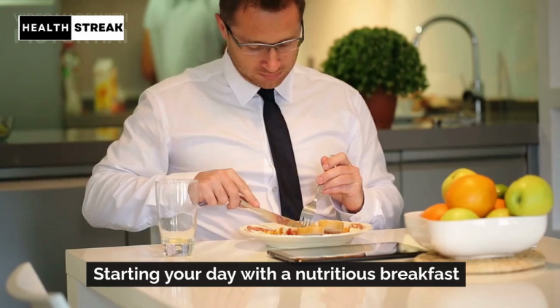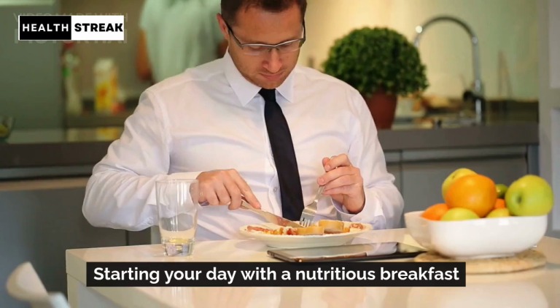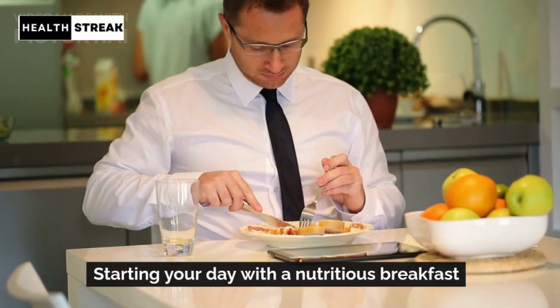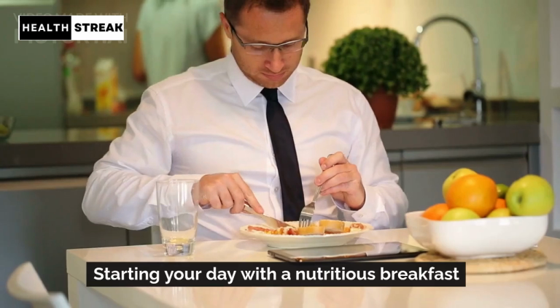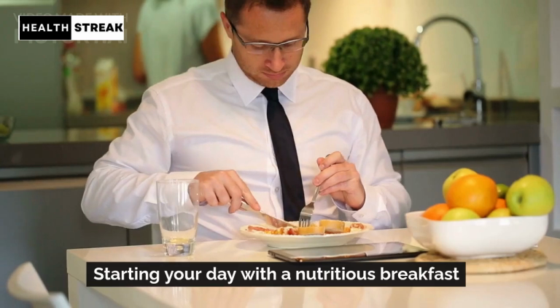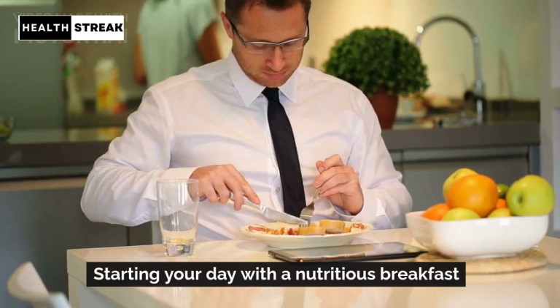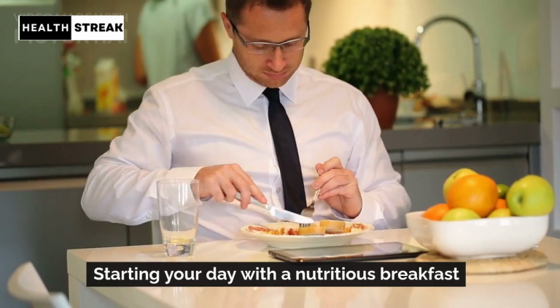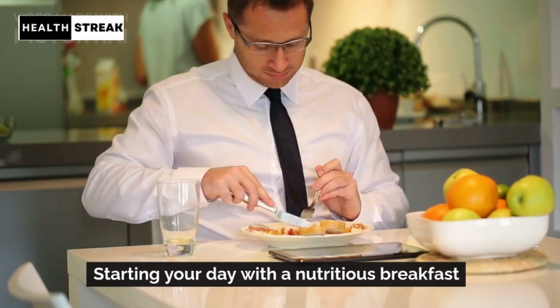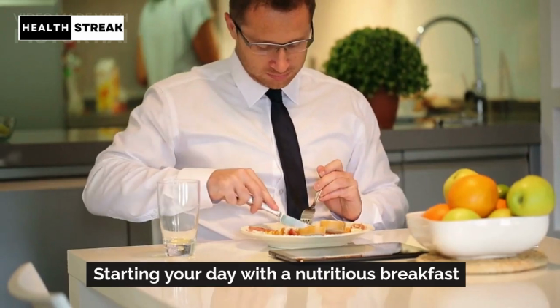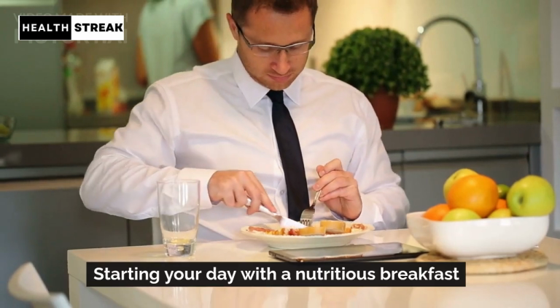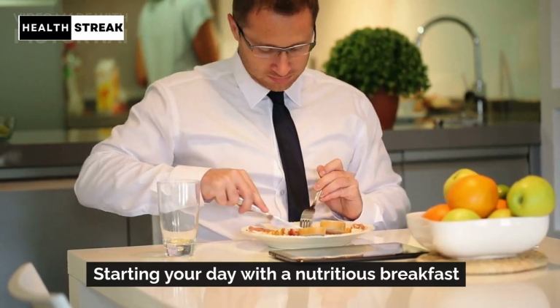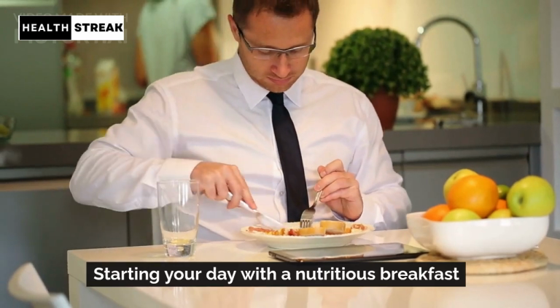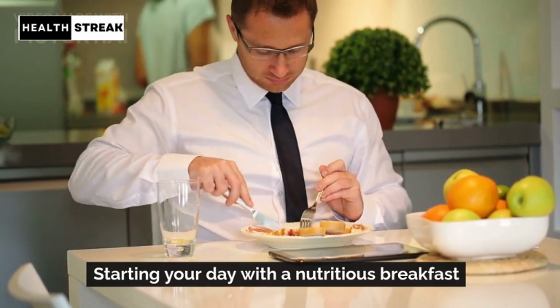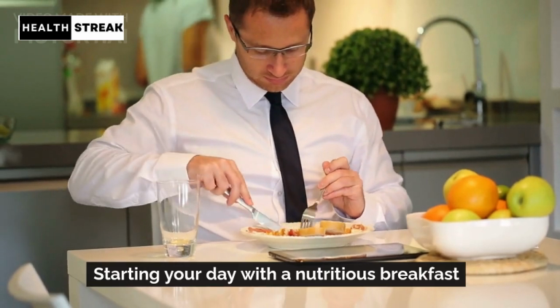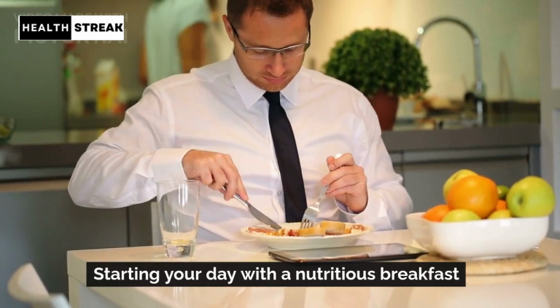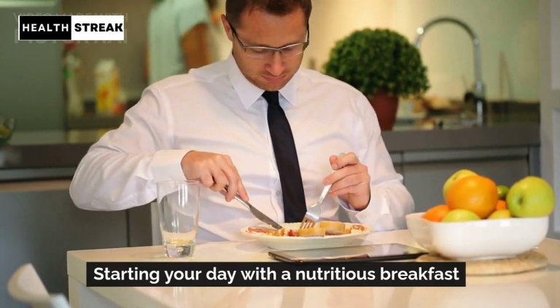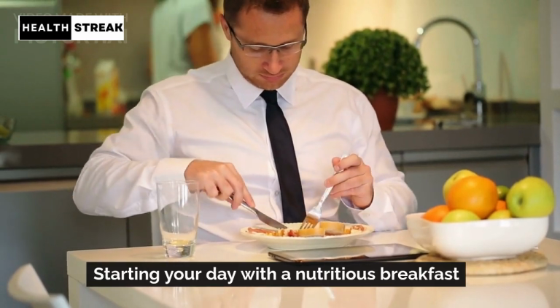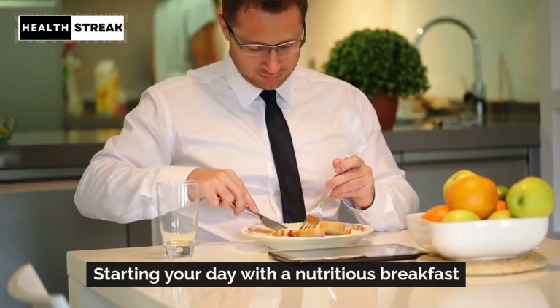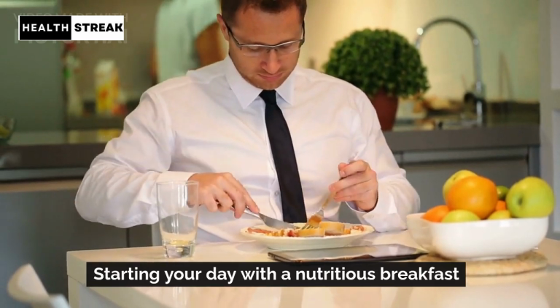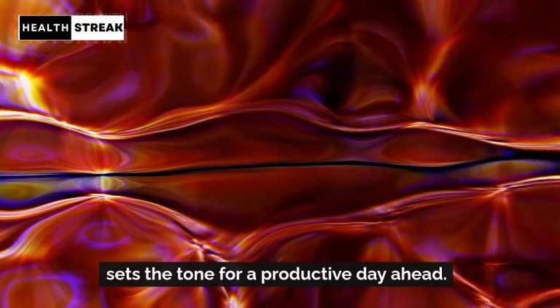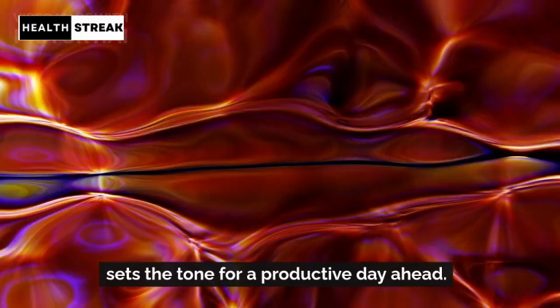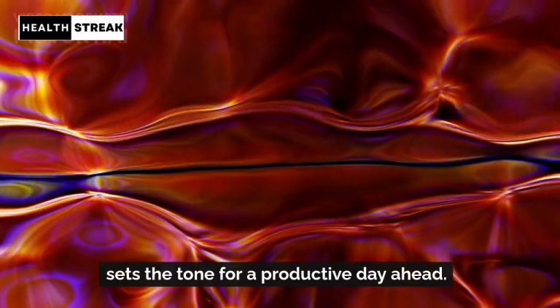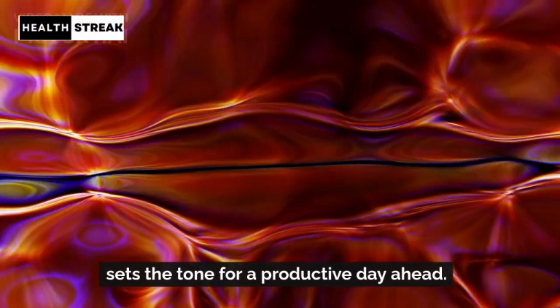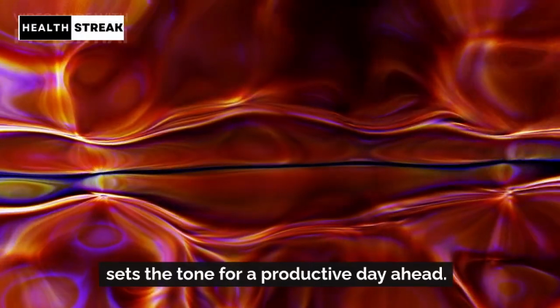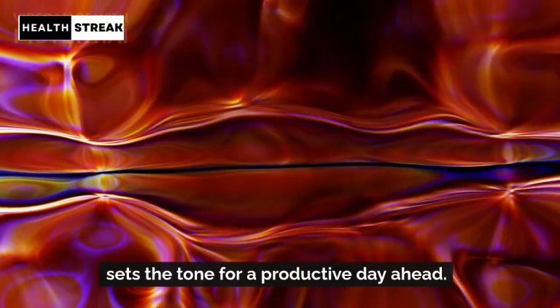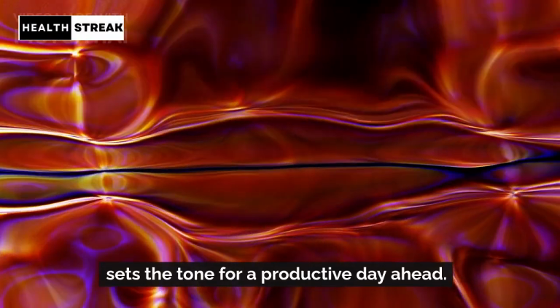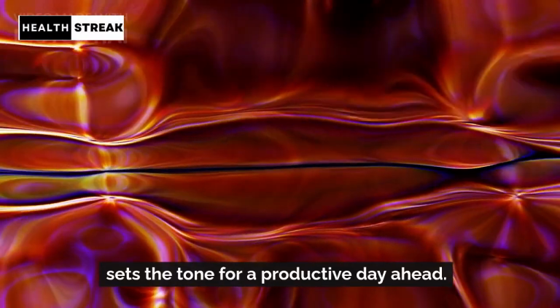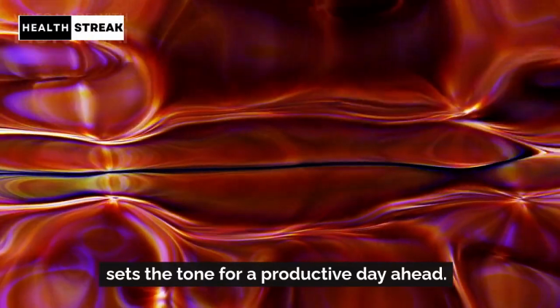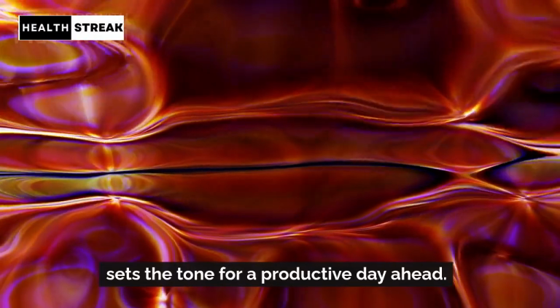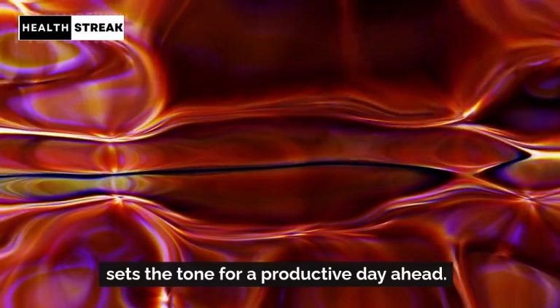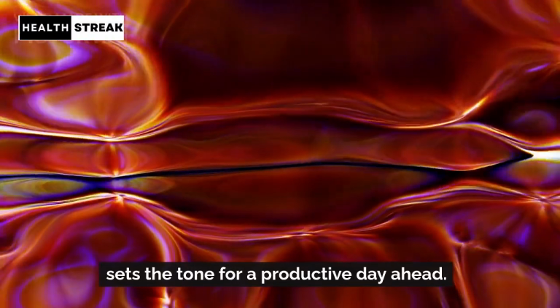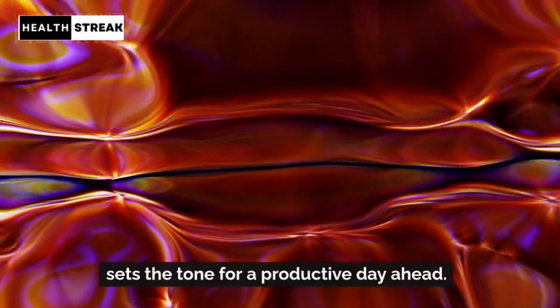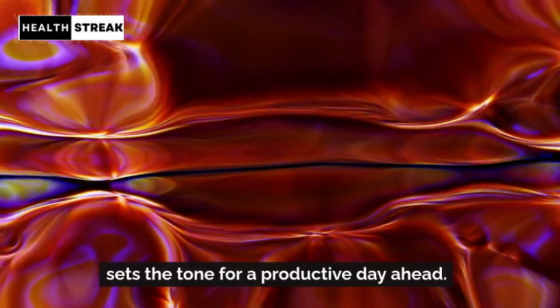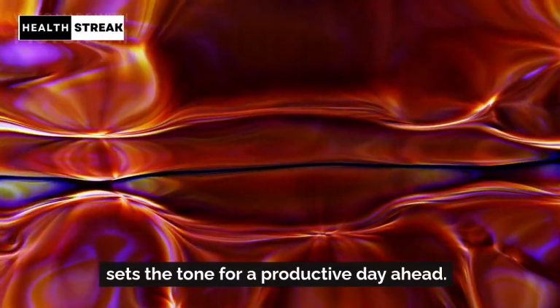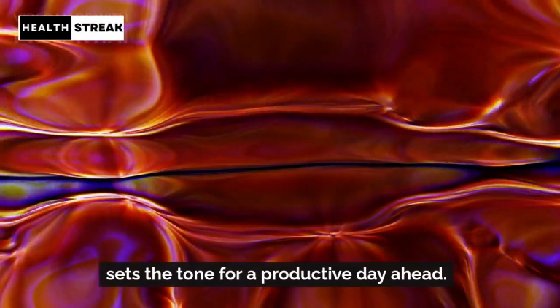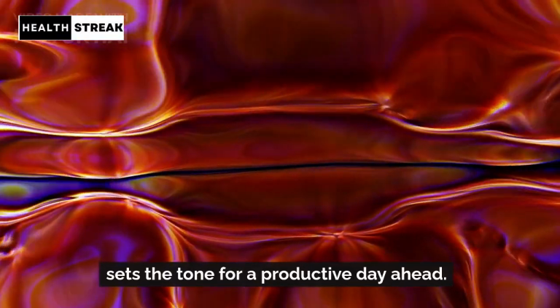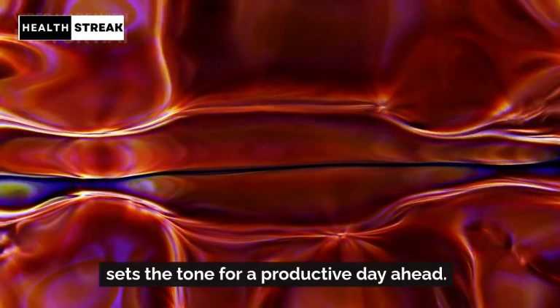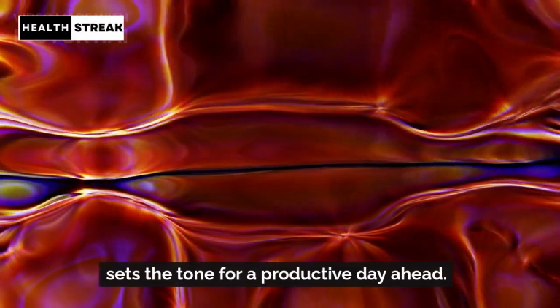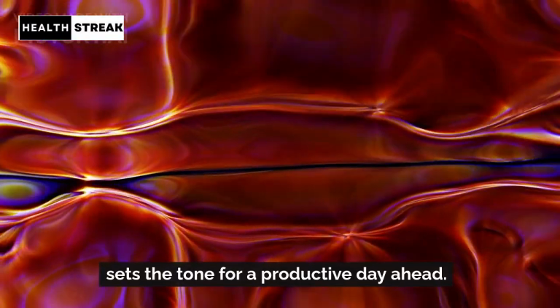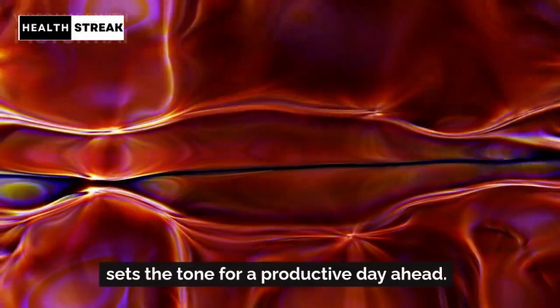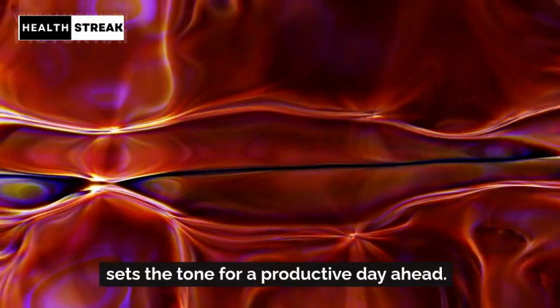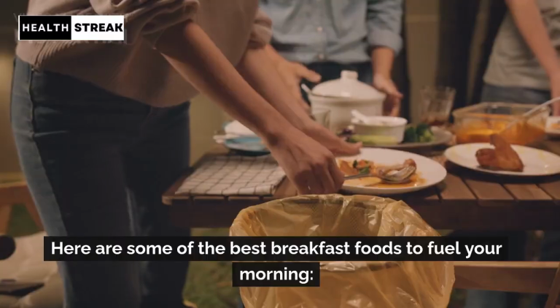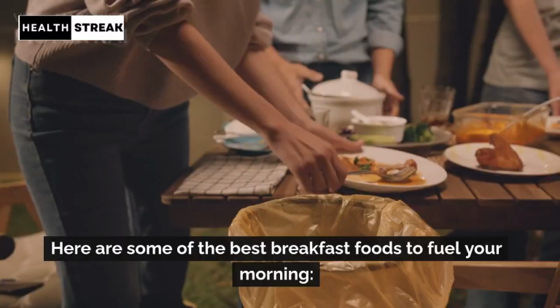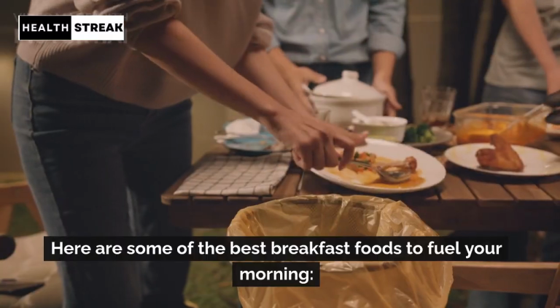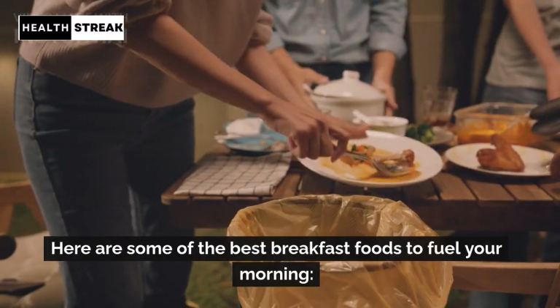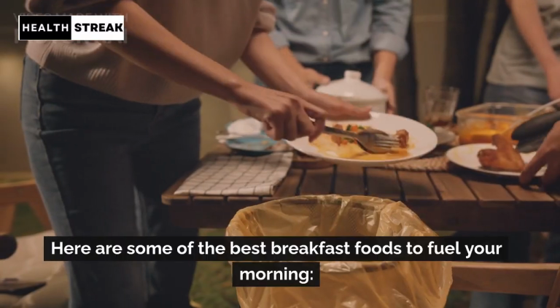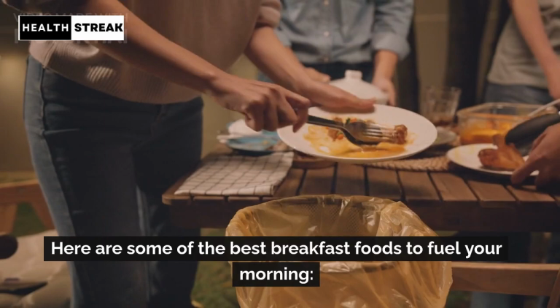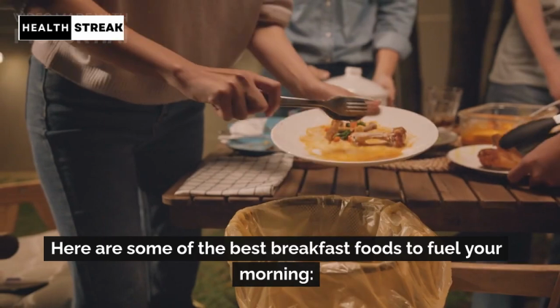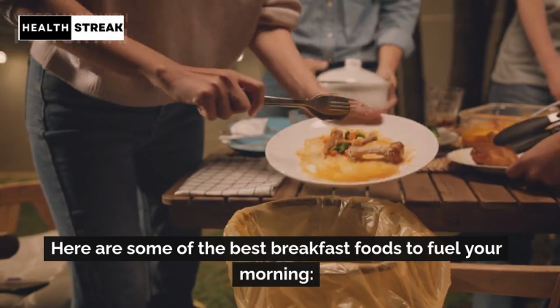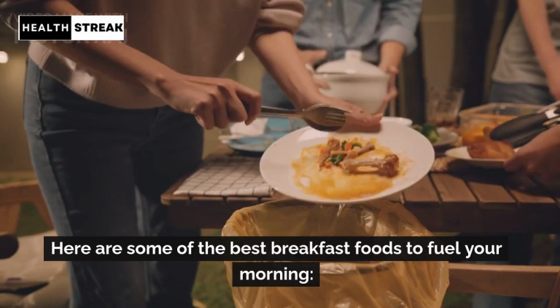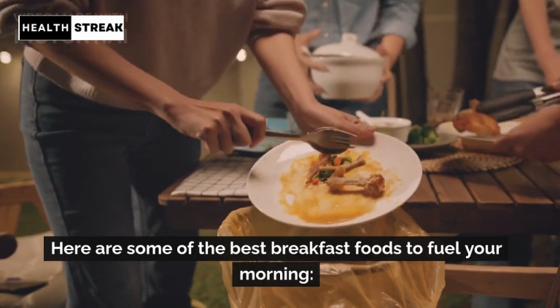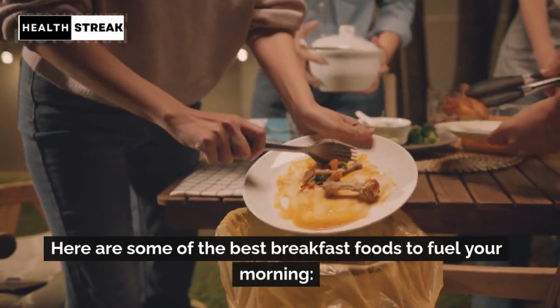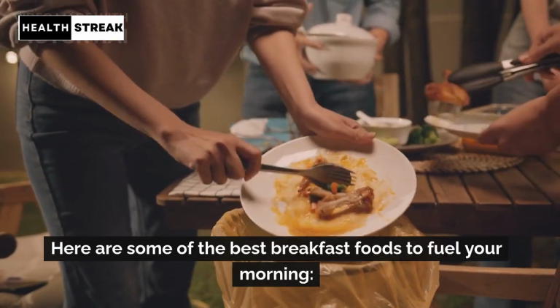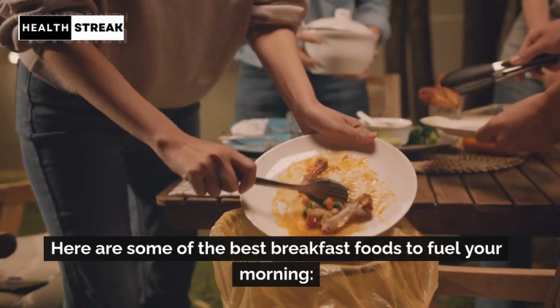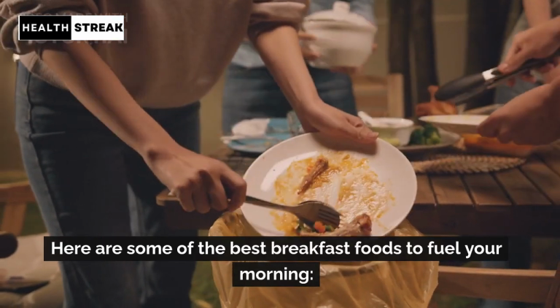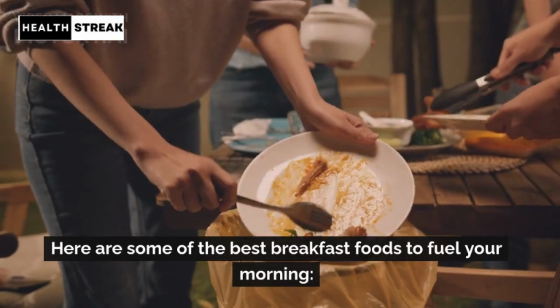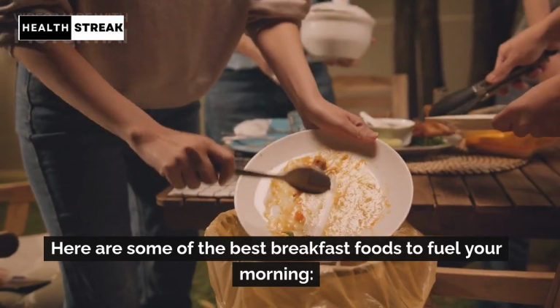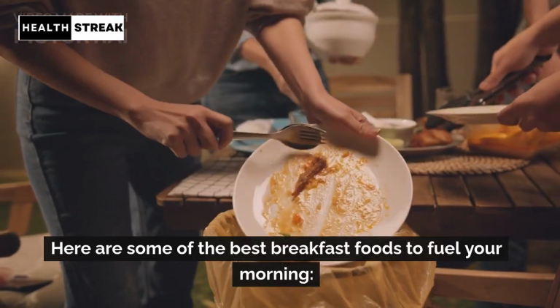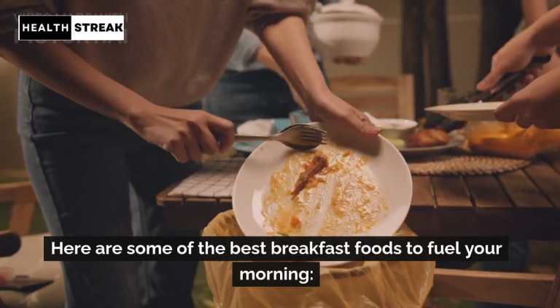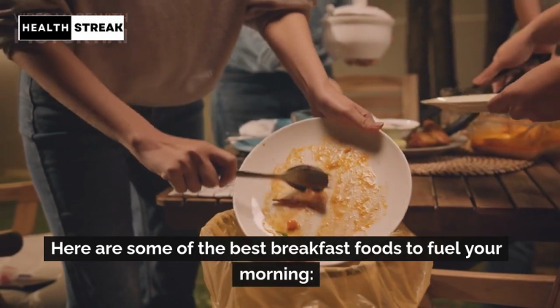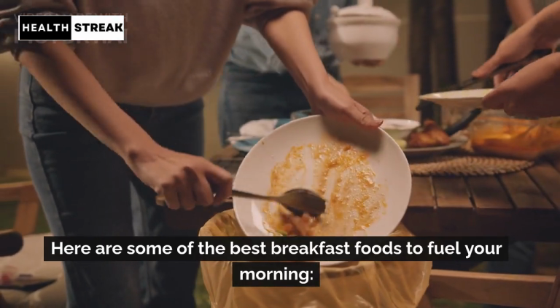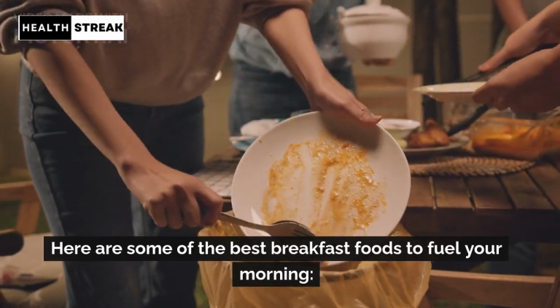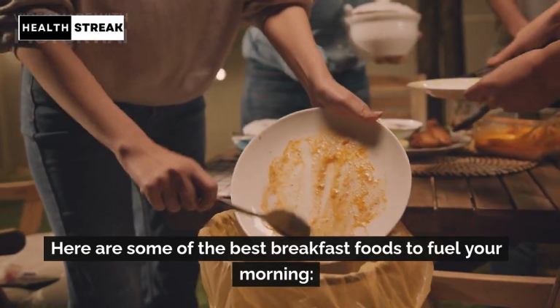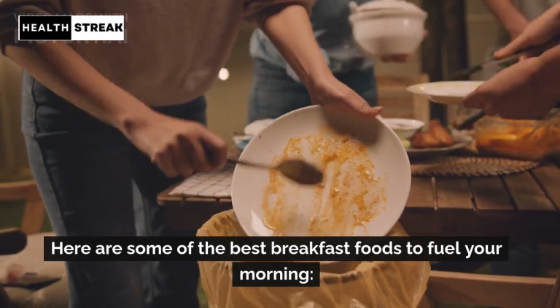Starting your day with a nutritious breakfast sets the tone for a productive day ahead. Here are some of the best breakfast foods to fuel your morning.